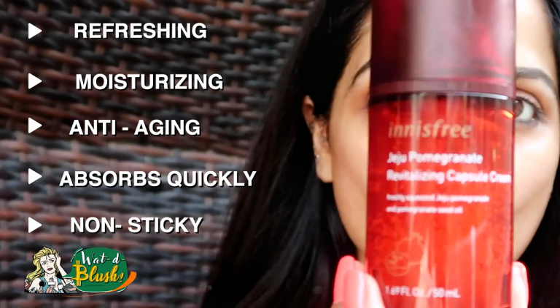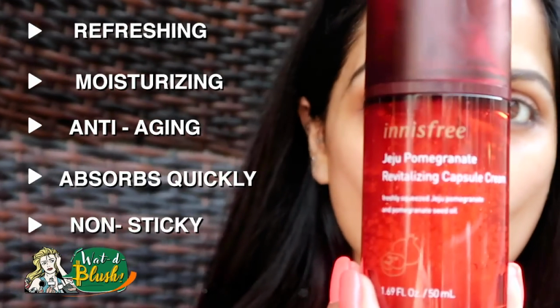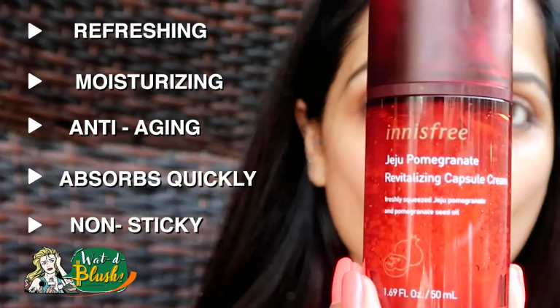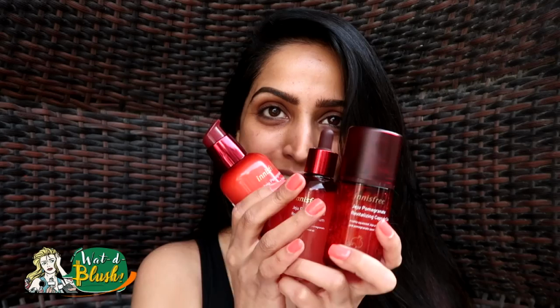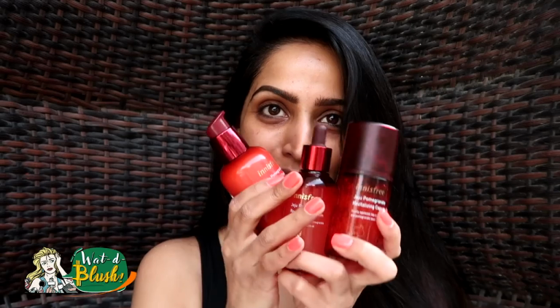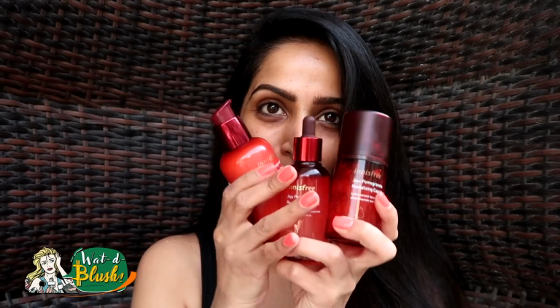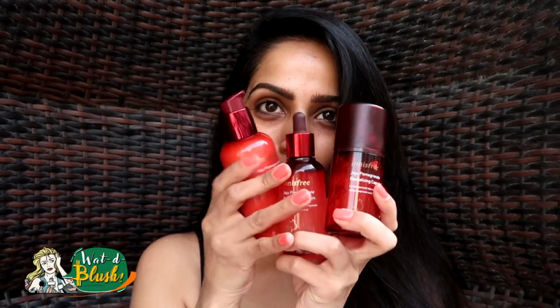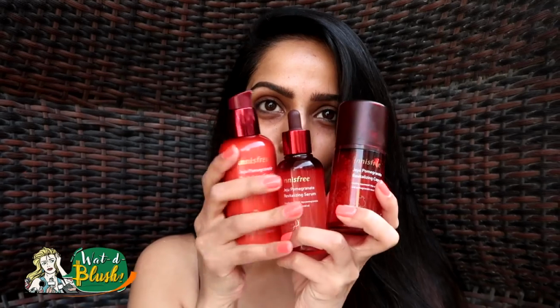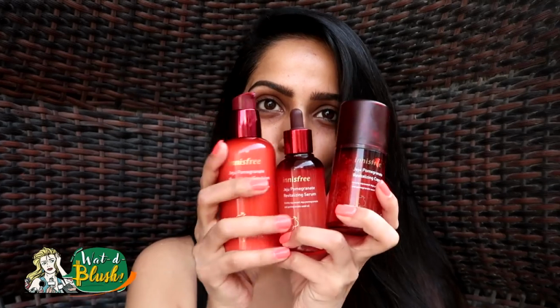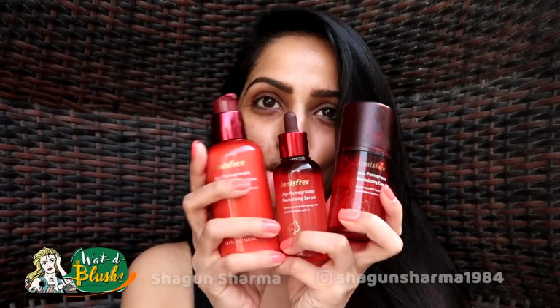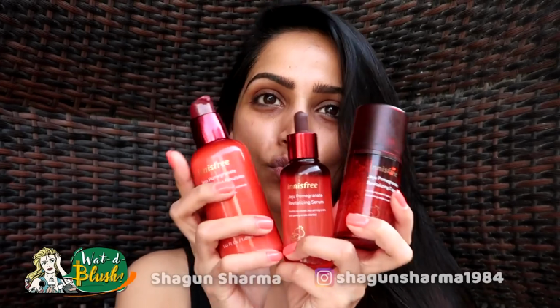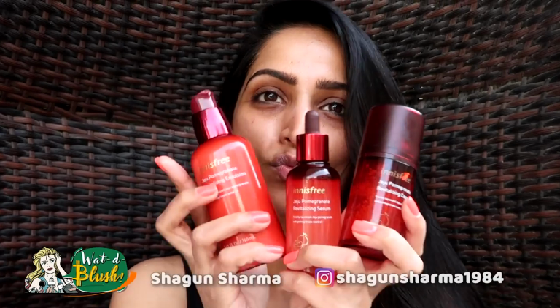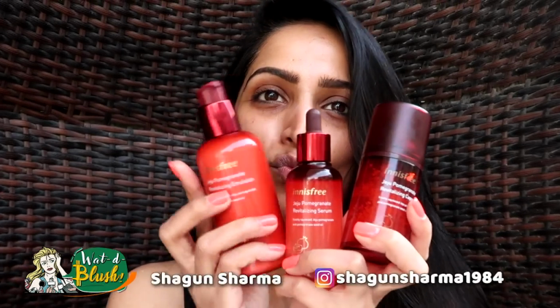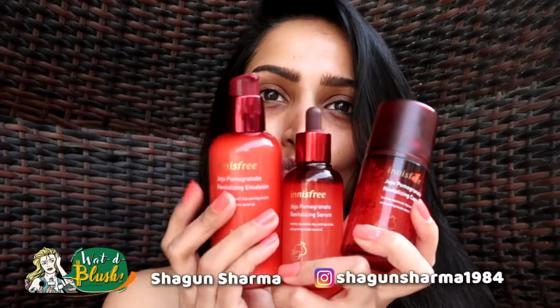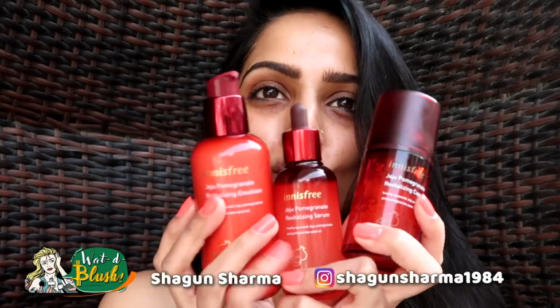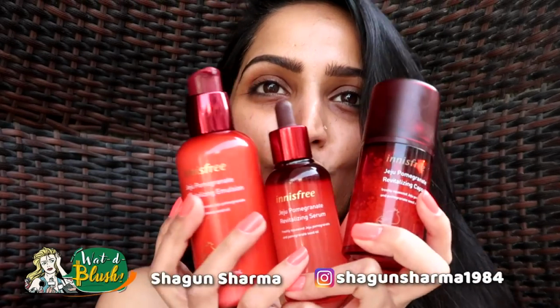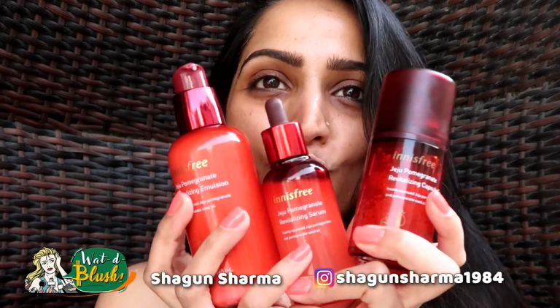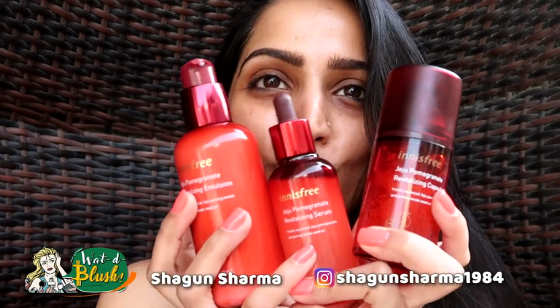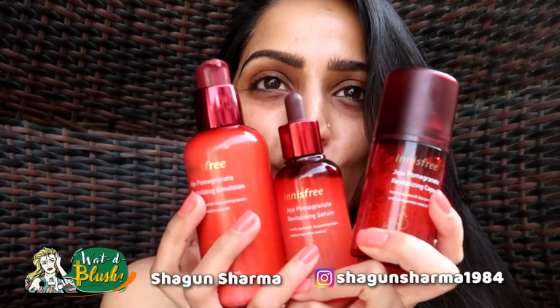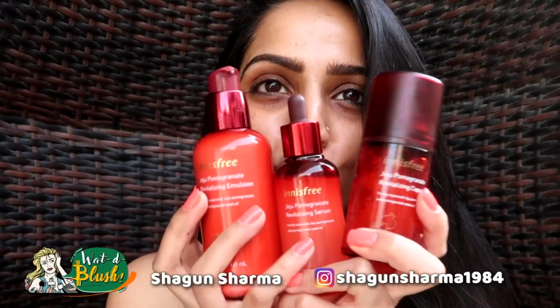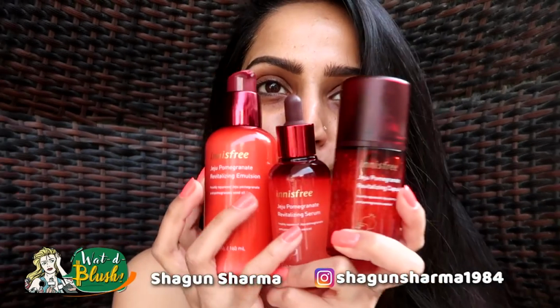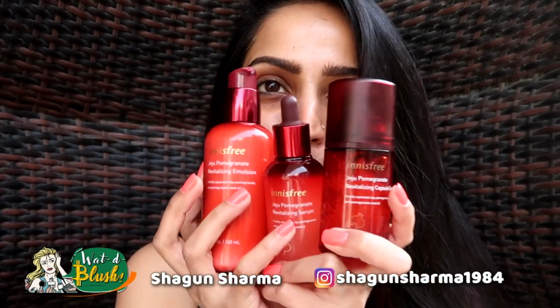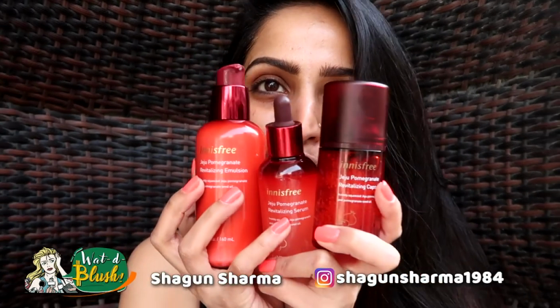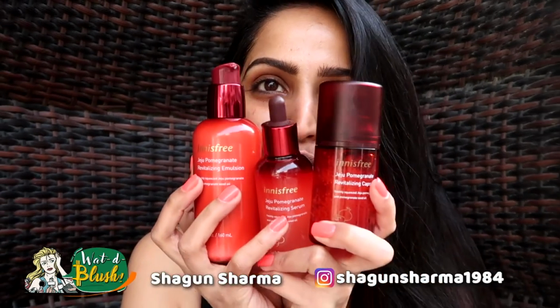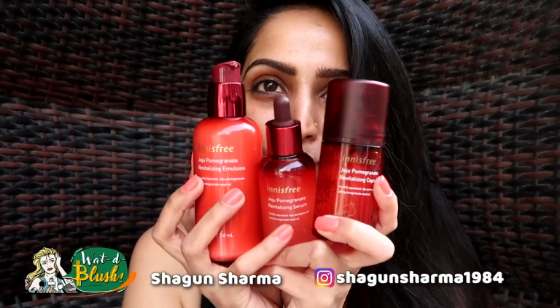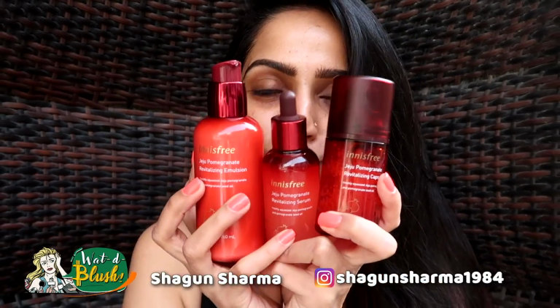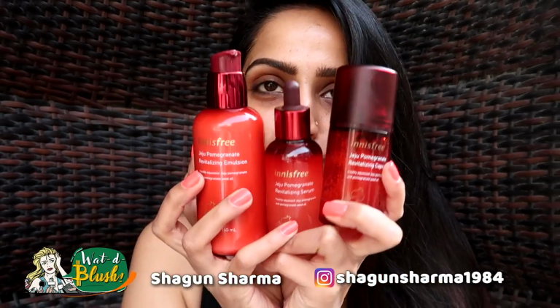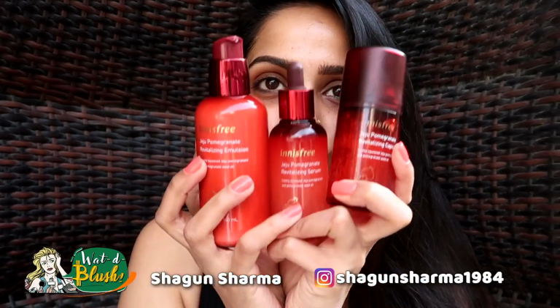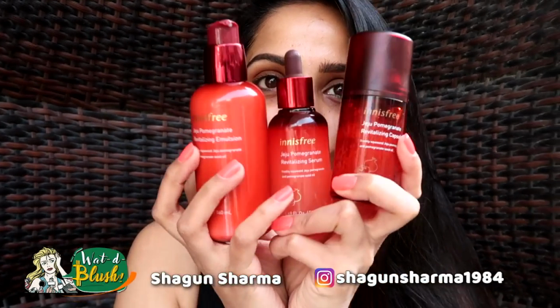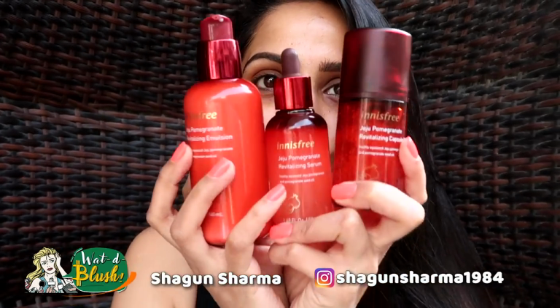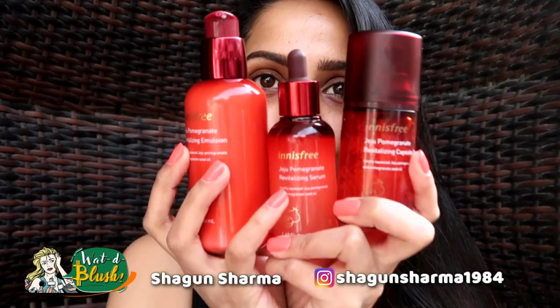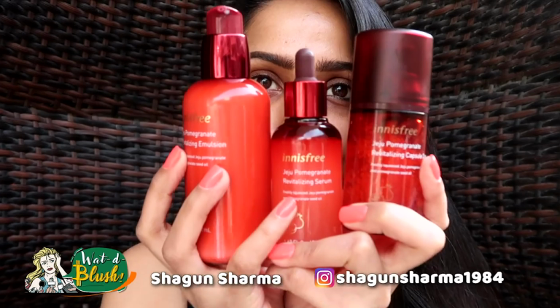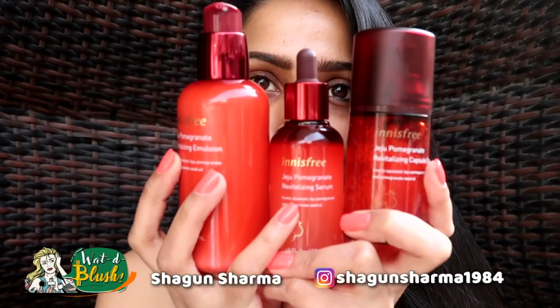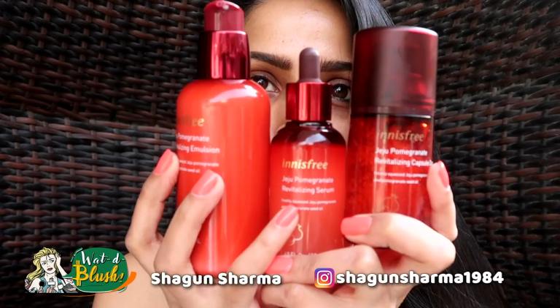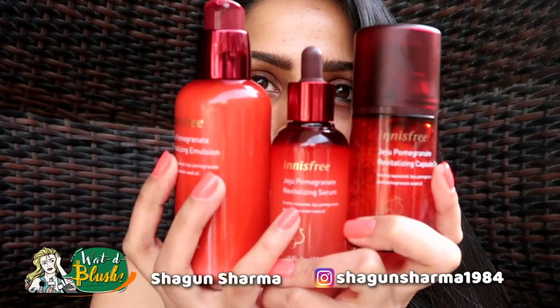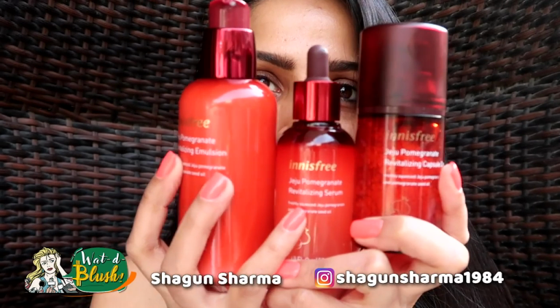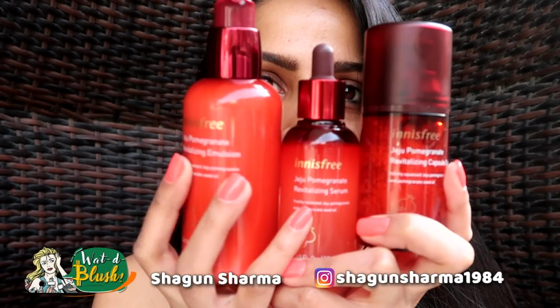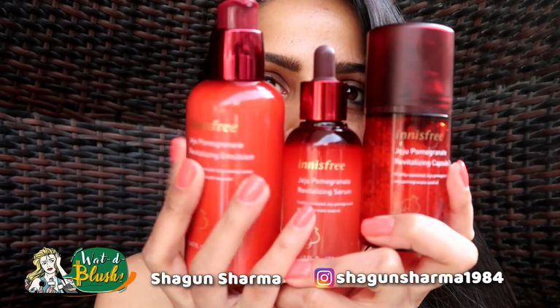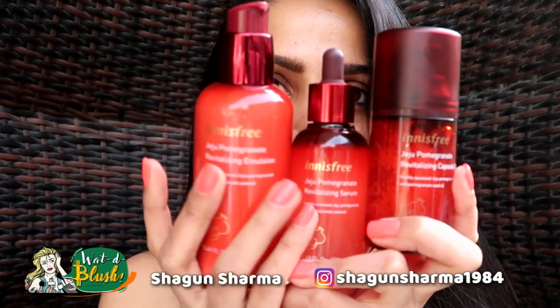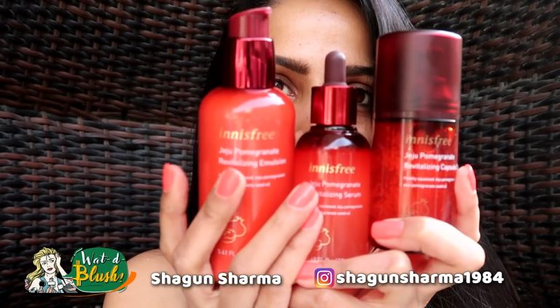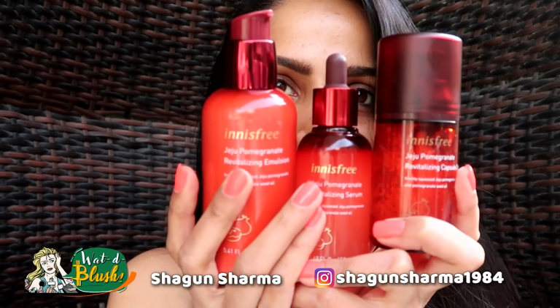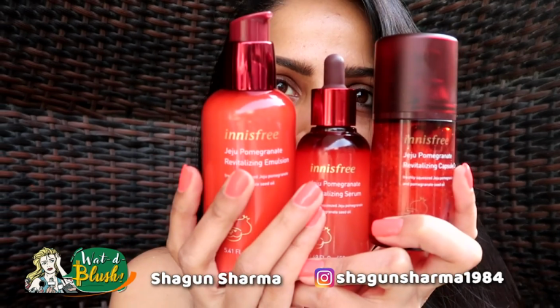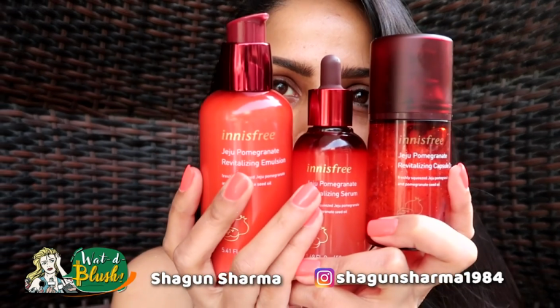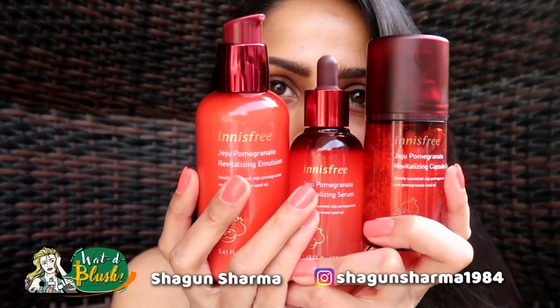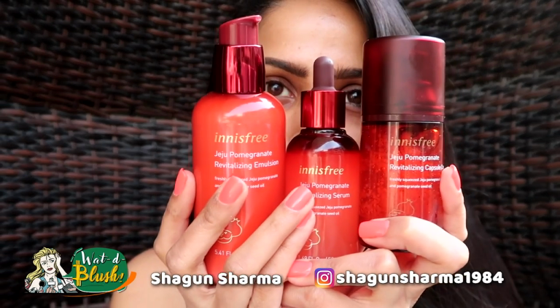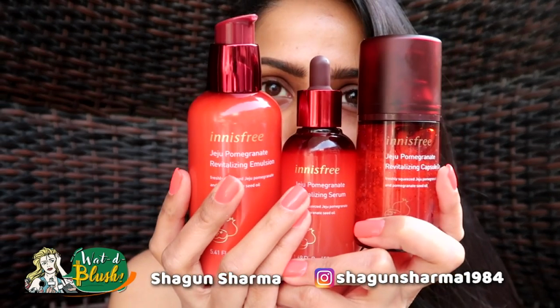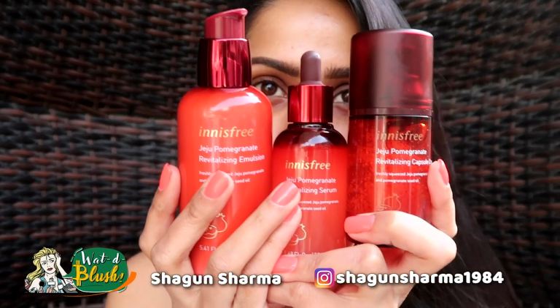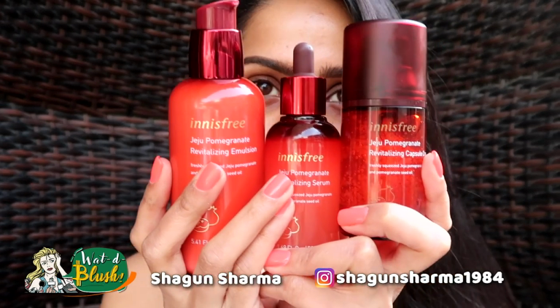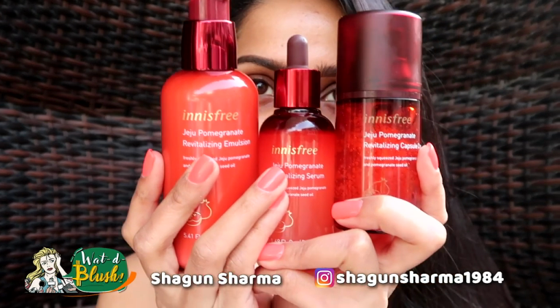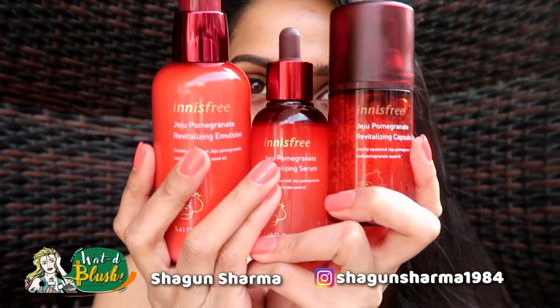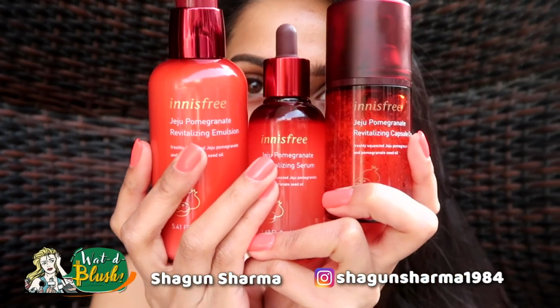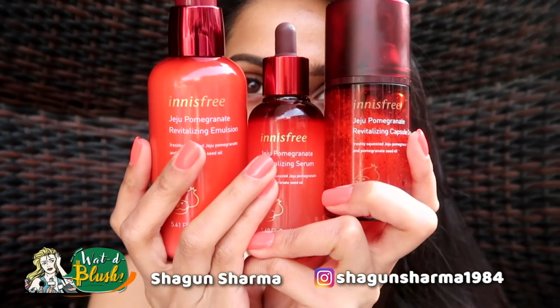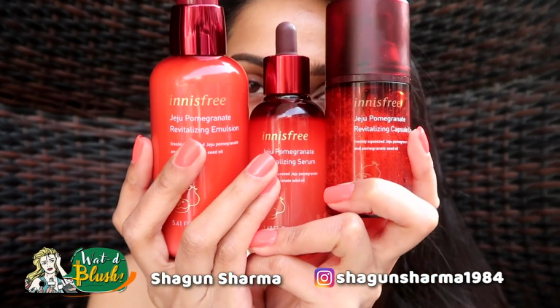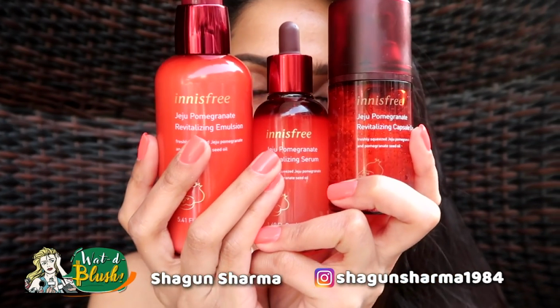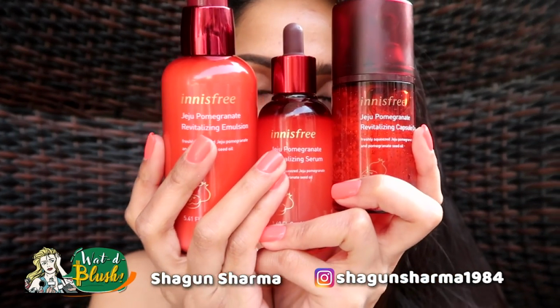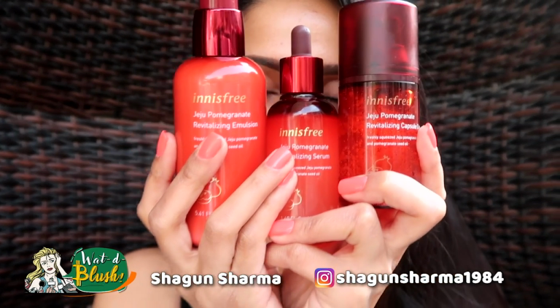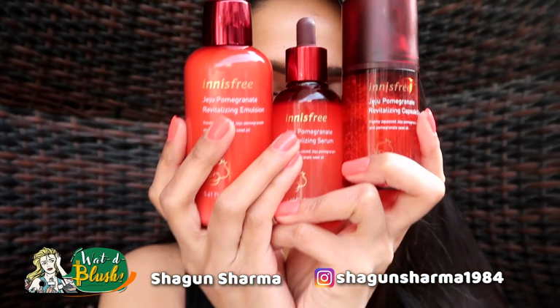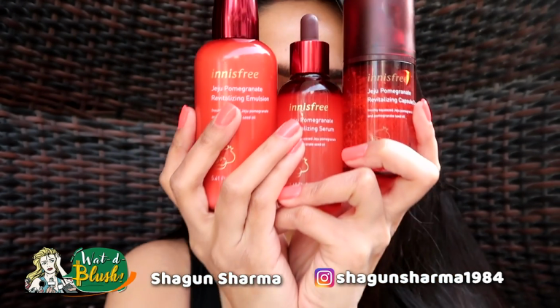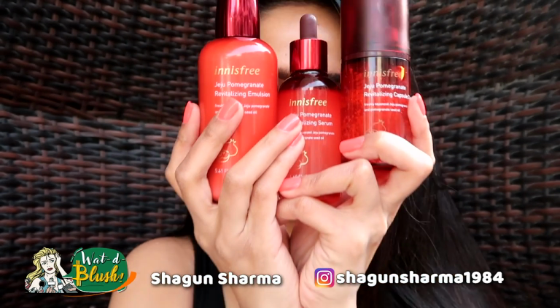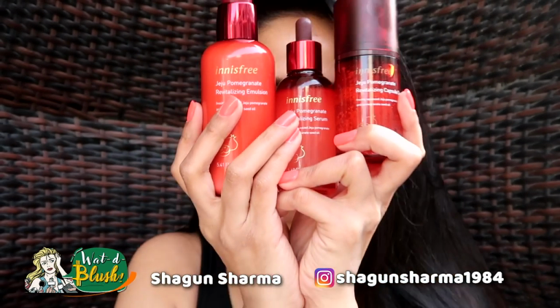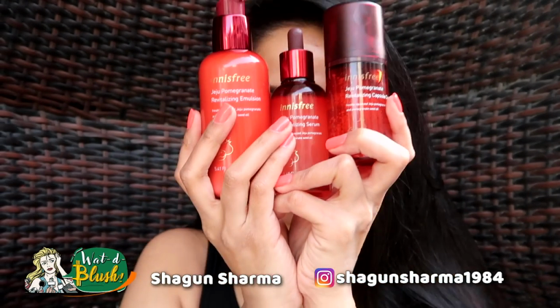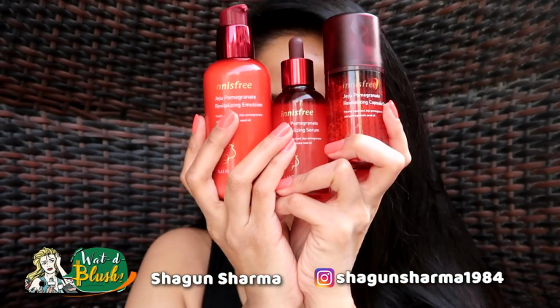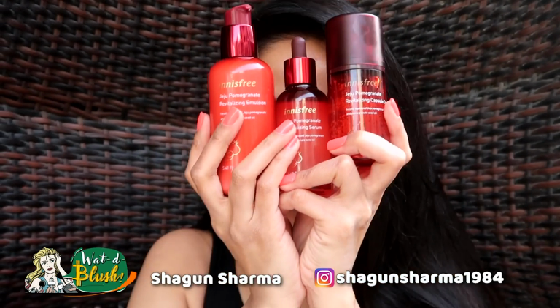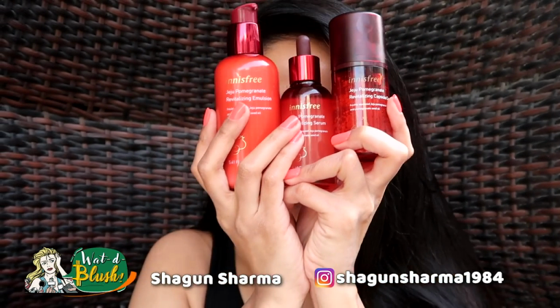So this was my morning skincare routine using Innisfree G2 Pomegranate line. I hope you like this video — see you in the next one!